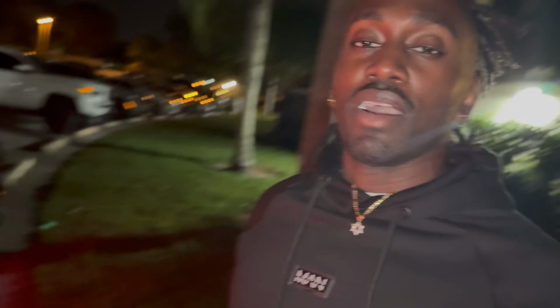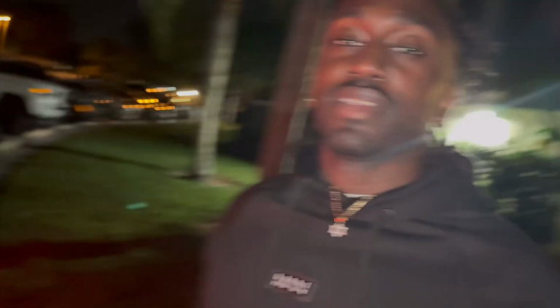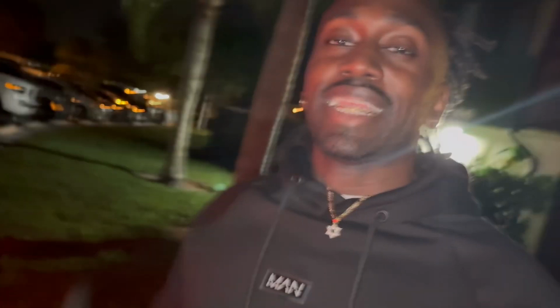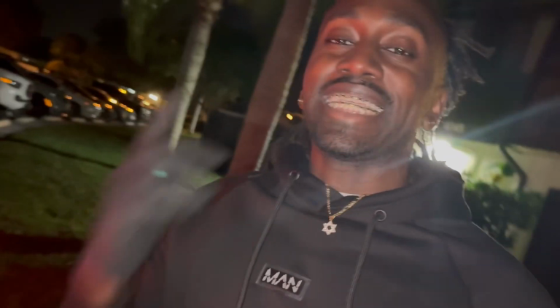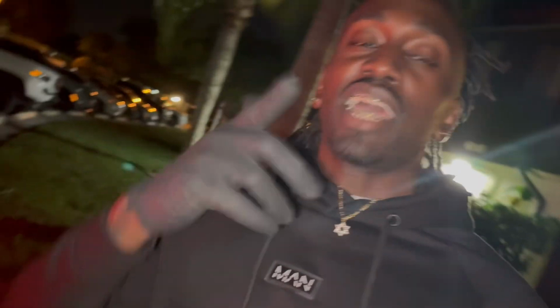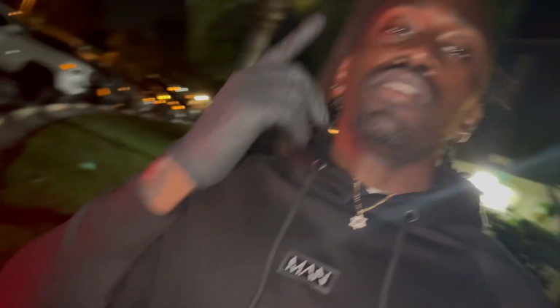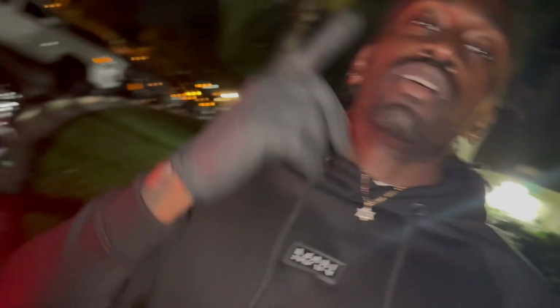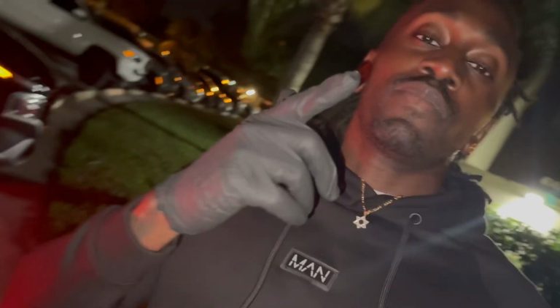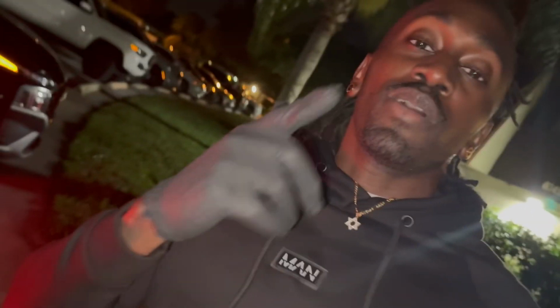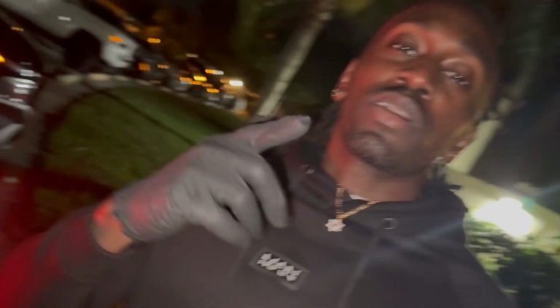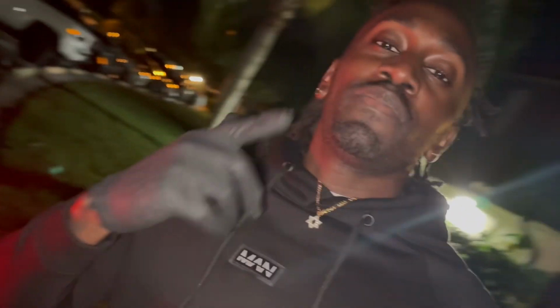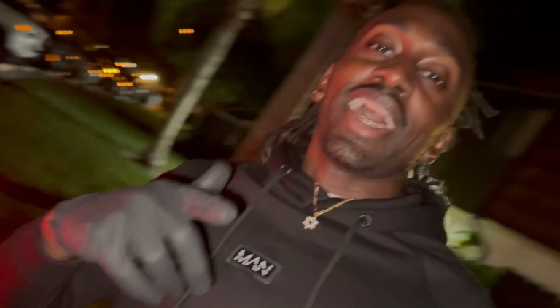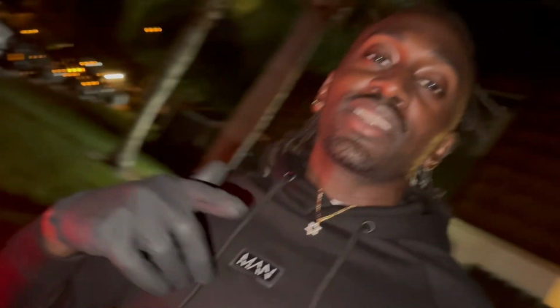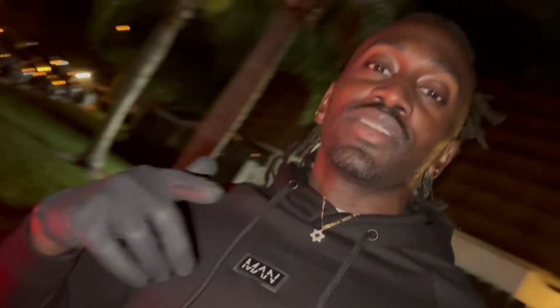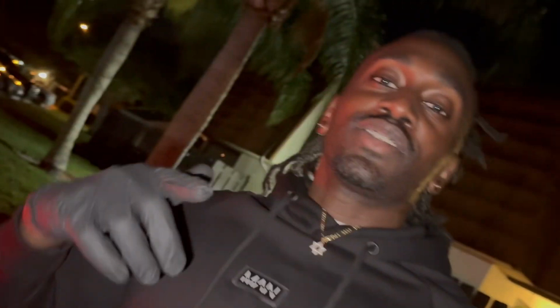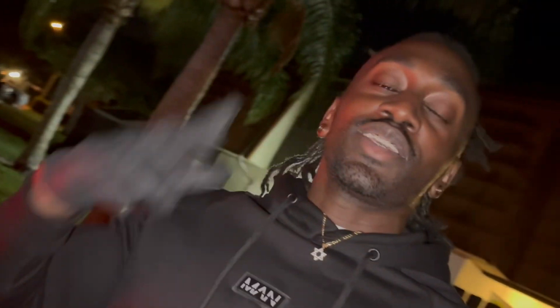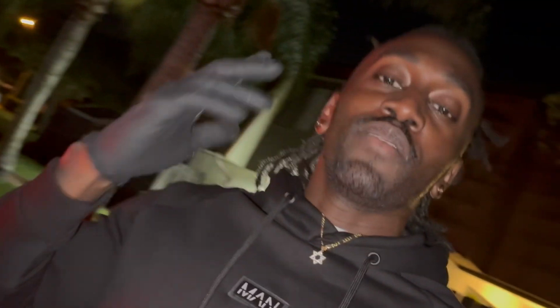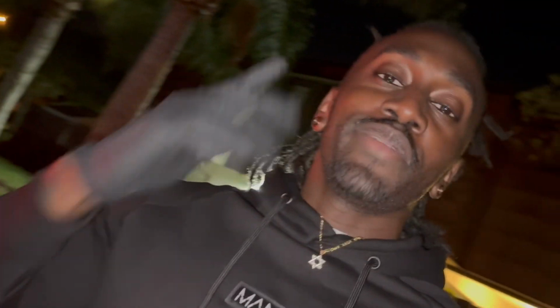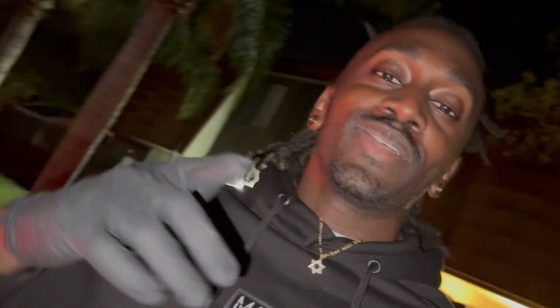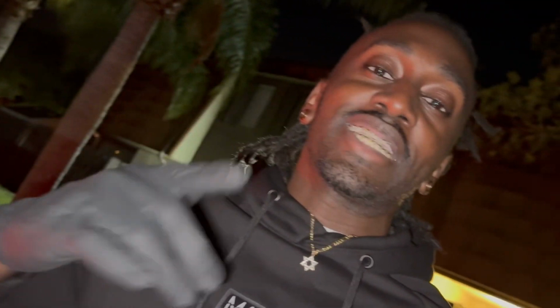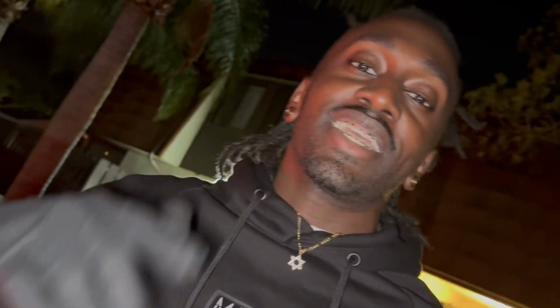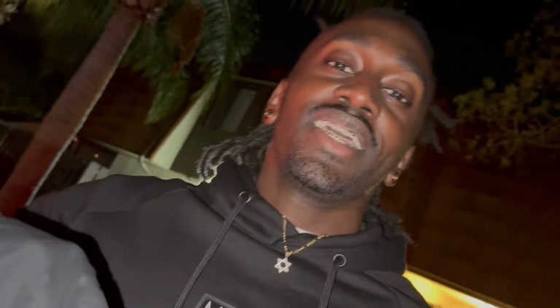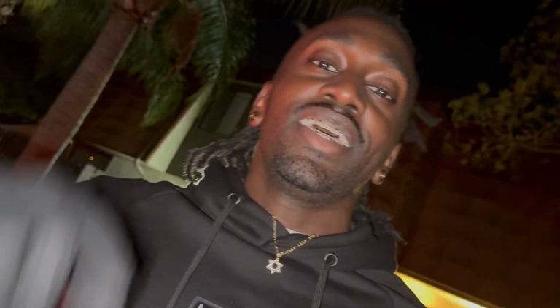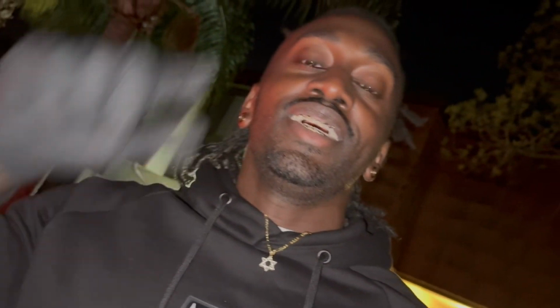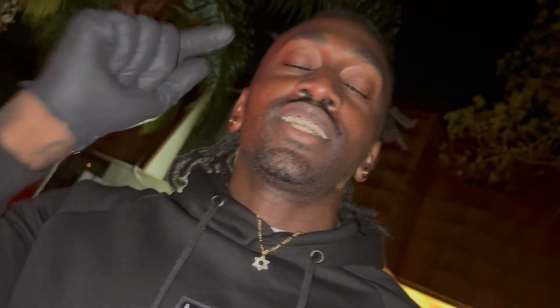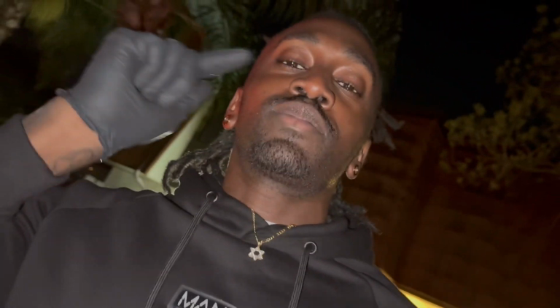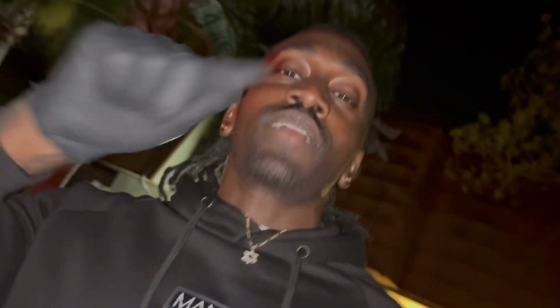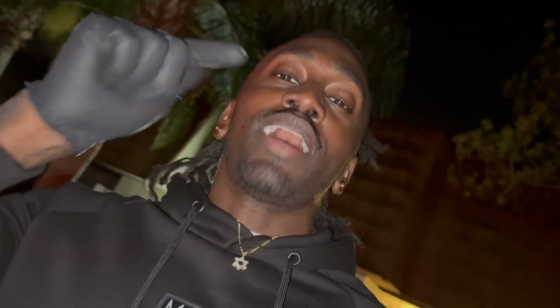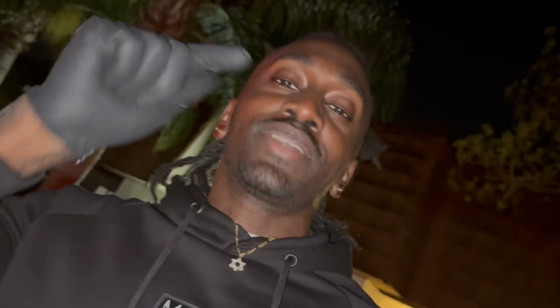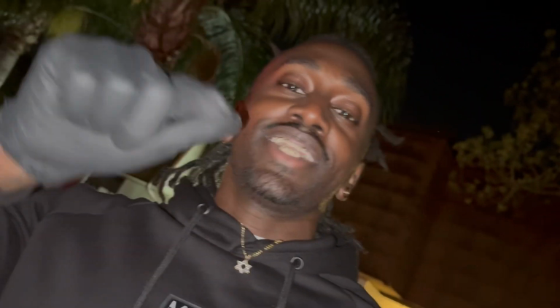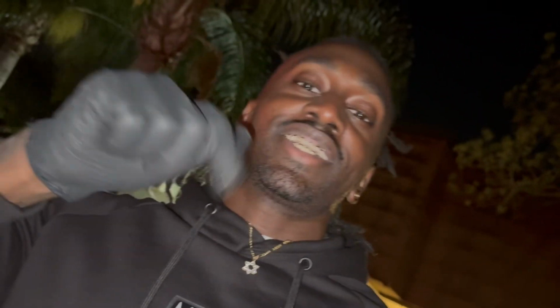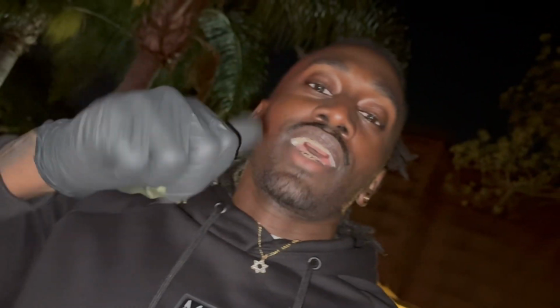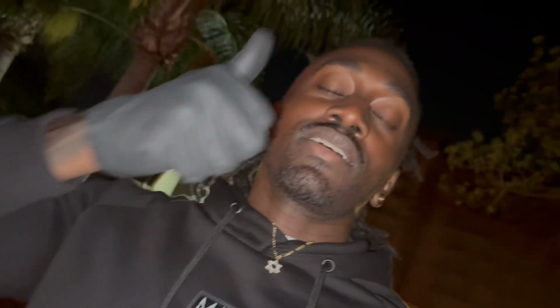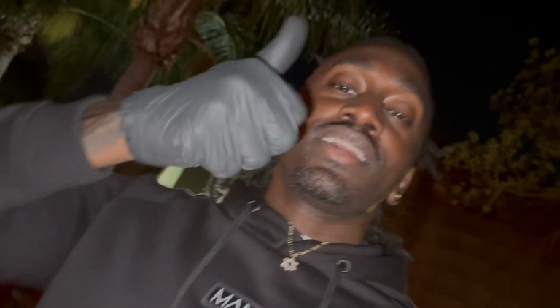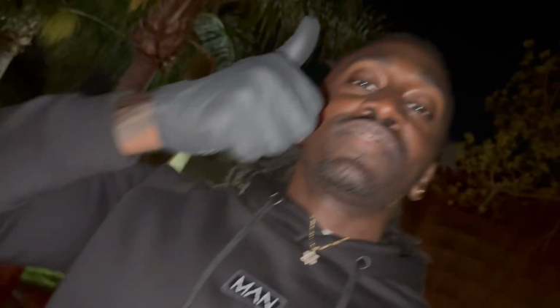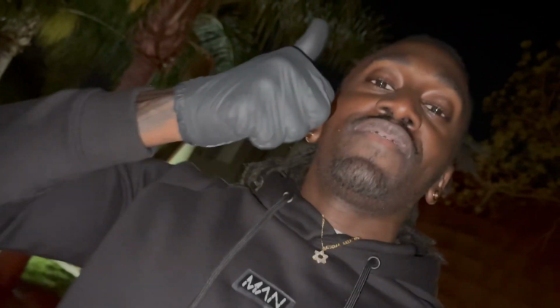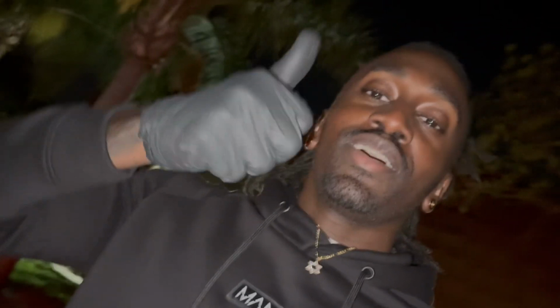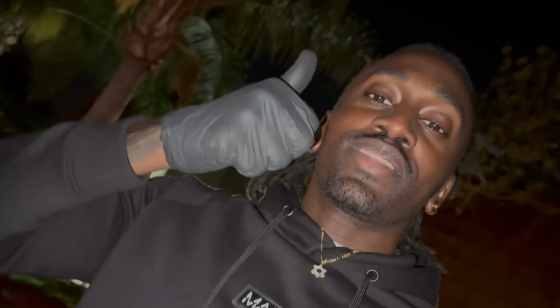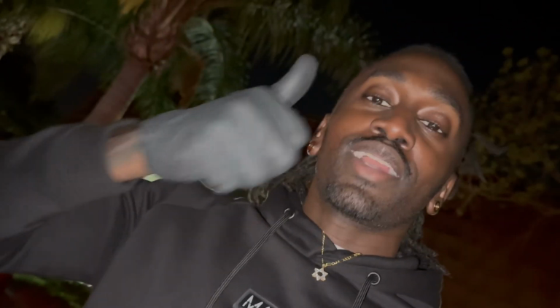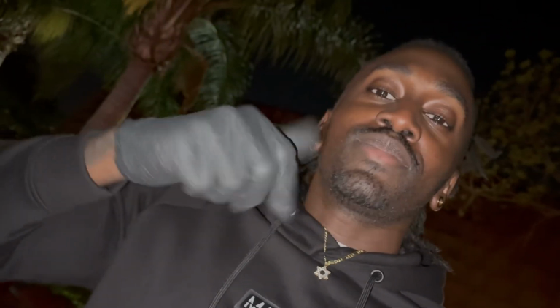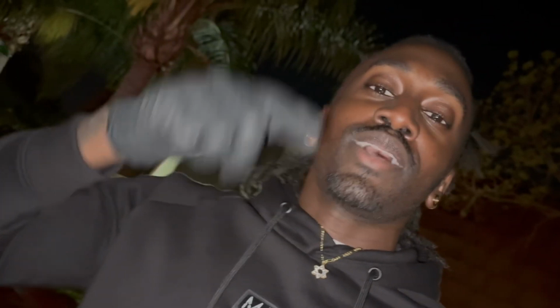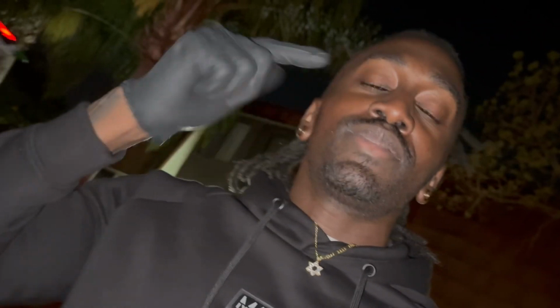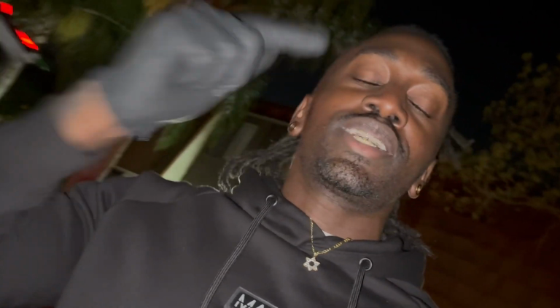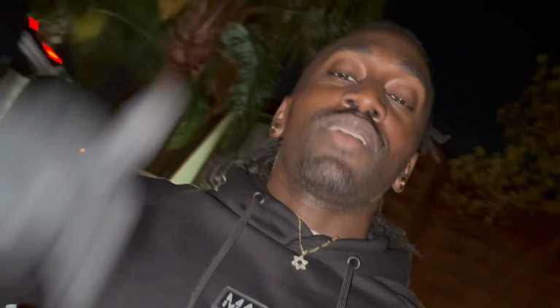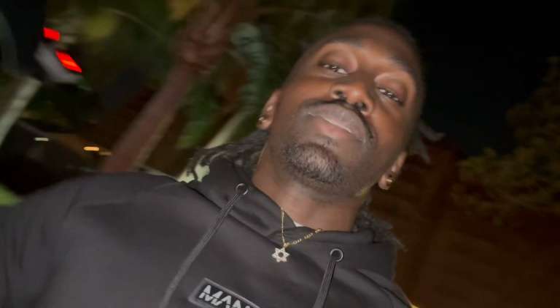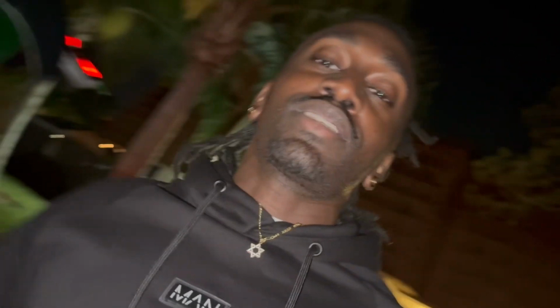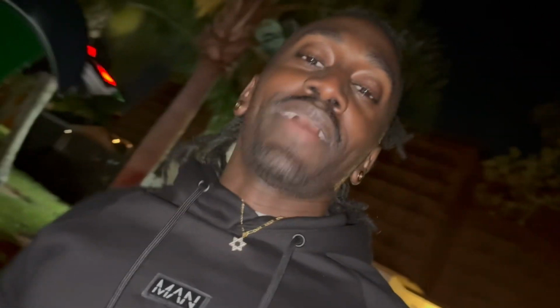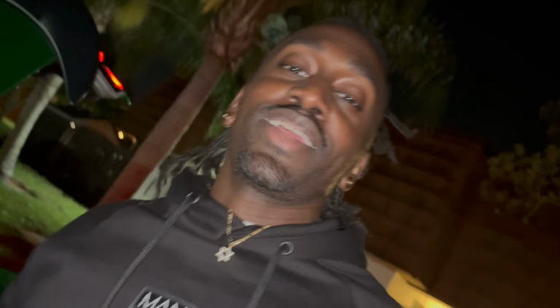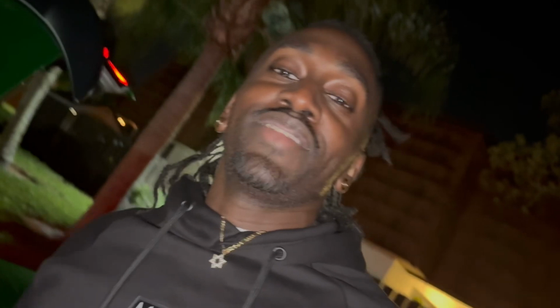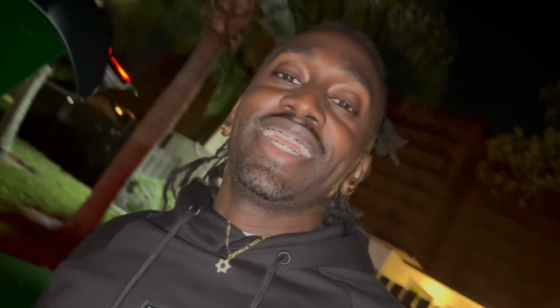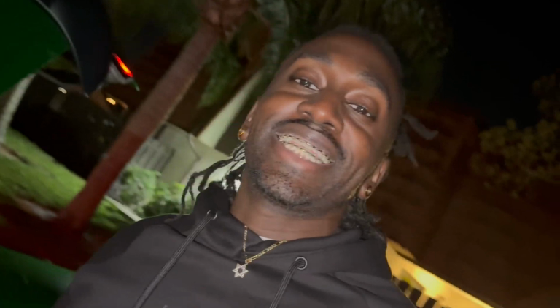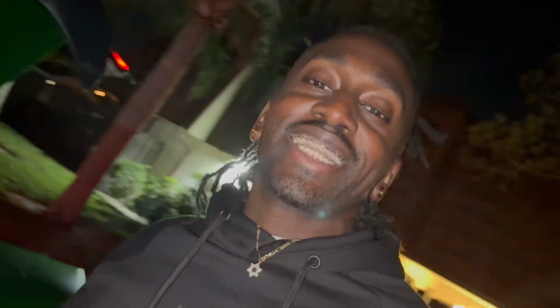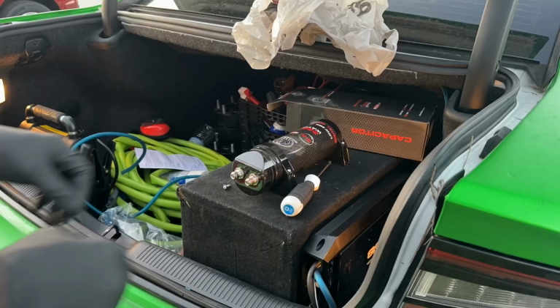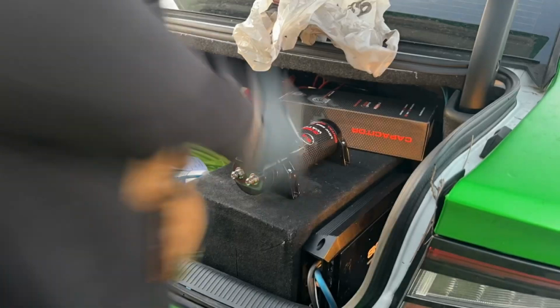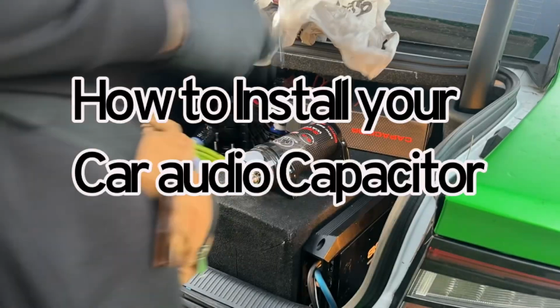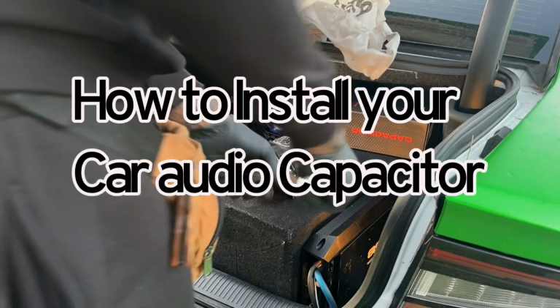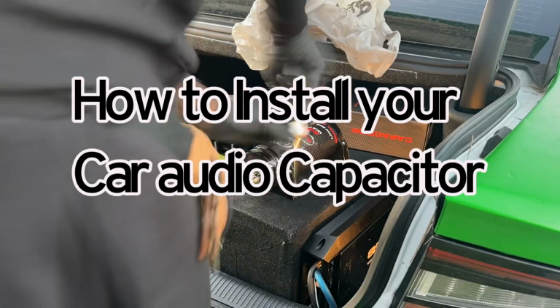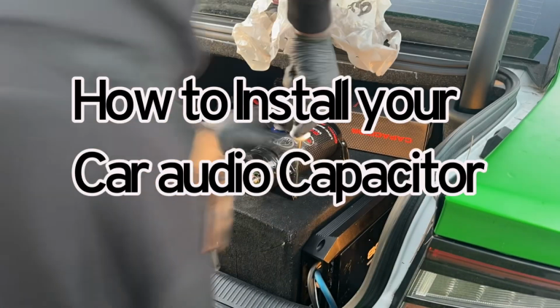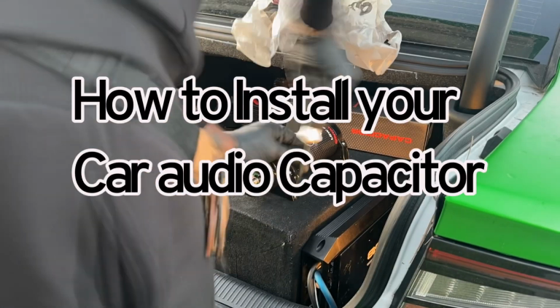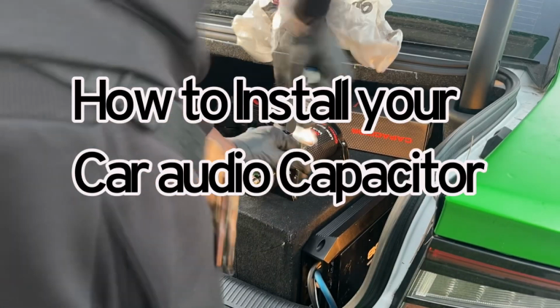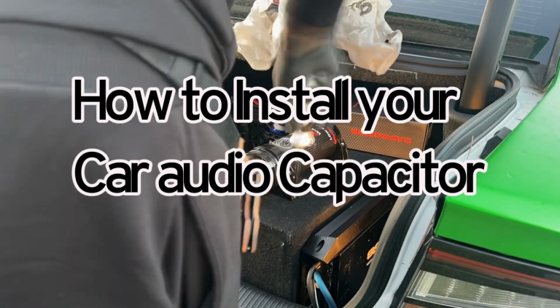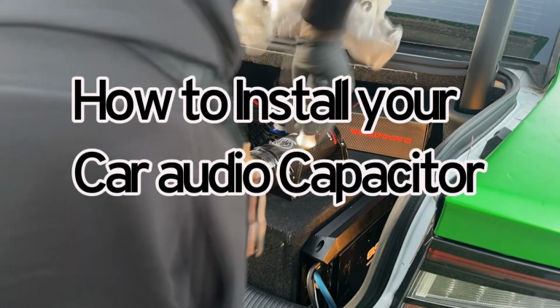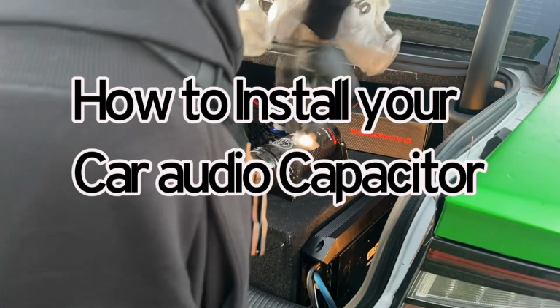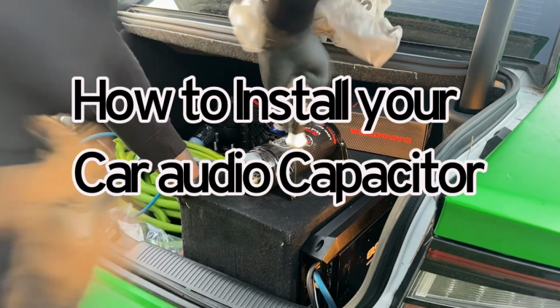That's how you hook up your capacitor to your music. Subscribe to the channel, give this video a thumbs up, share it with somebody who needs to see it. Treasure Warriors!